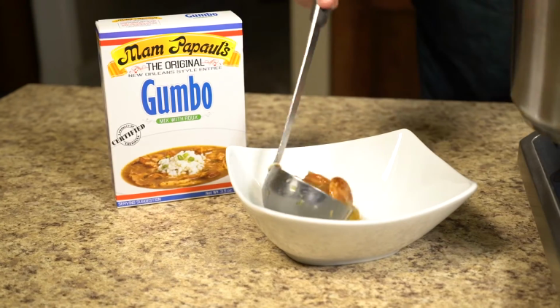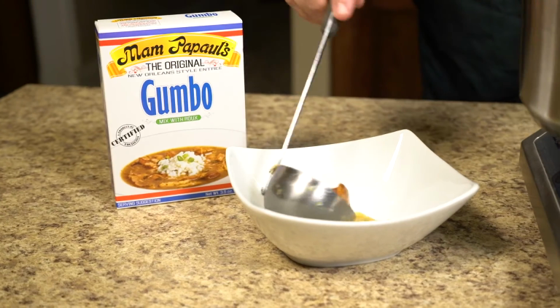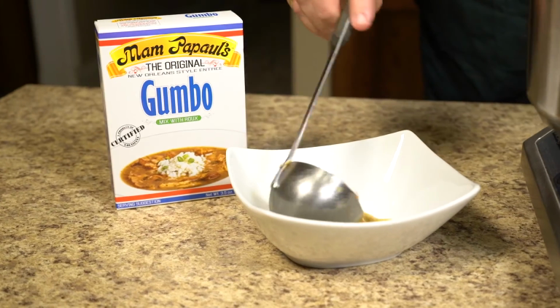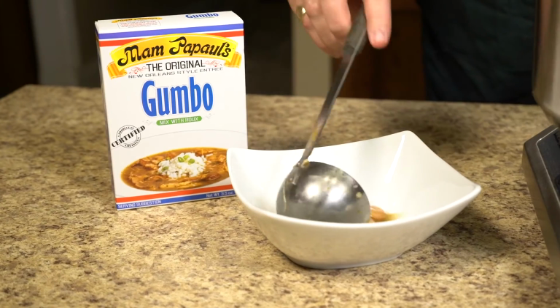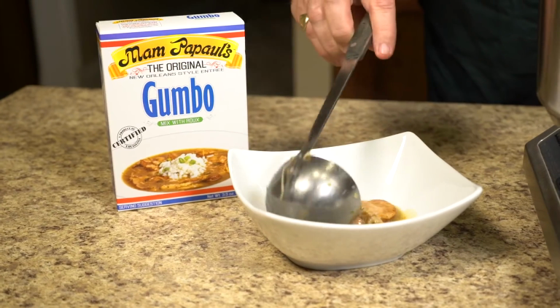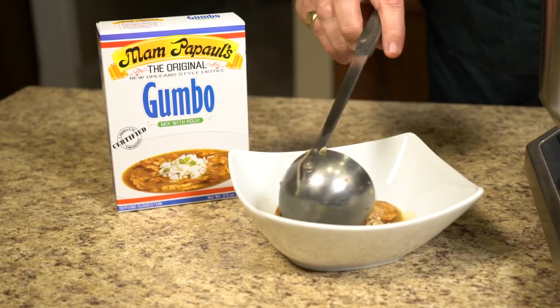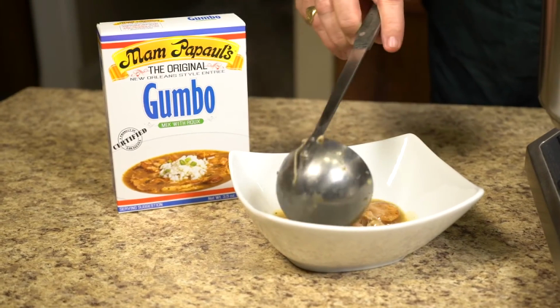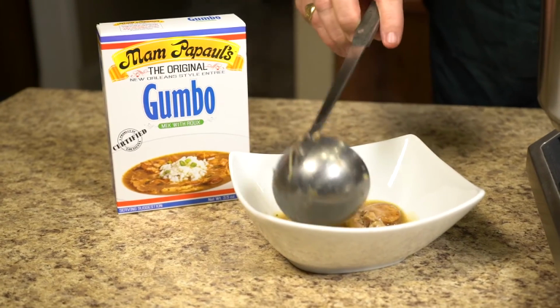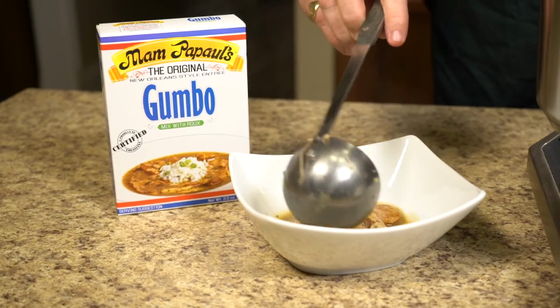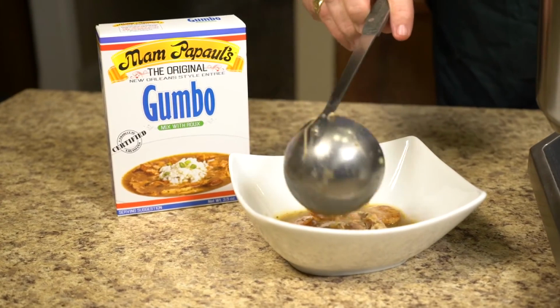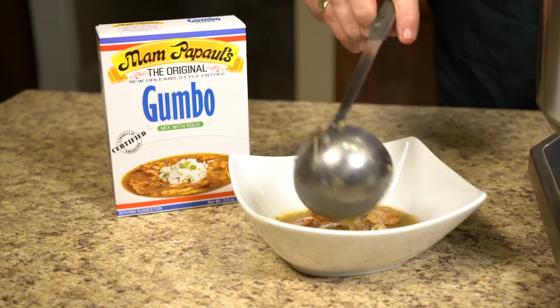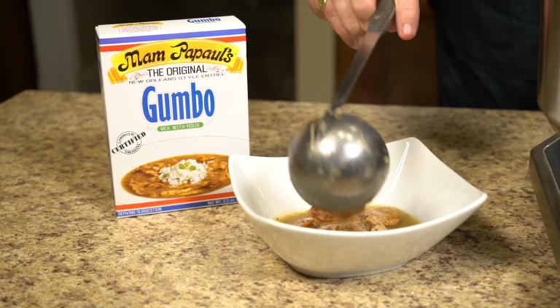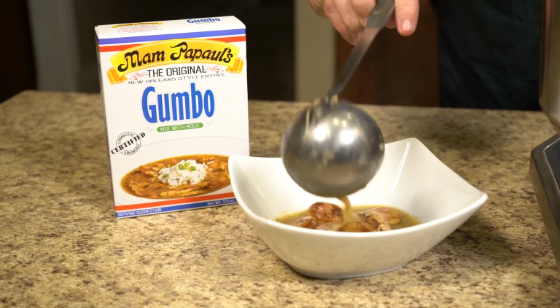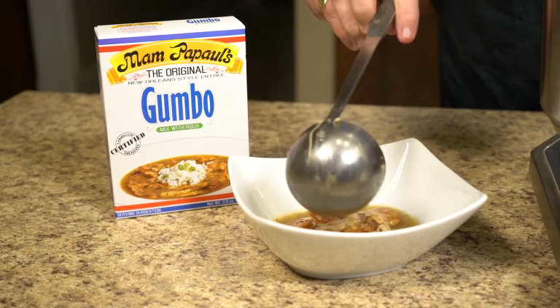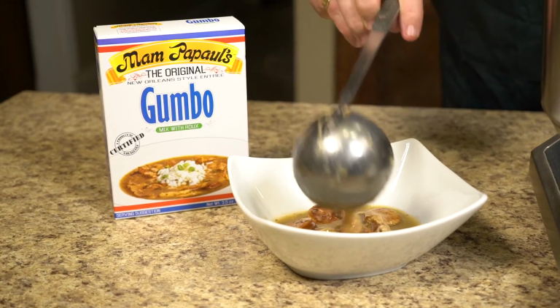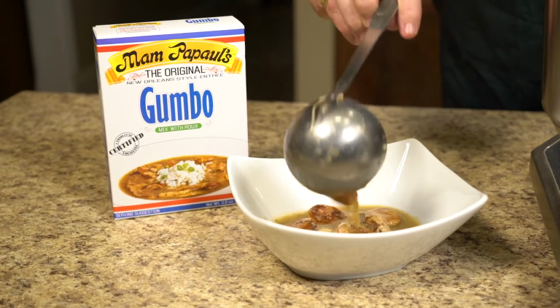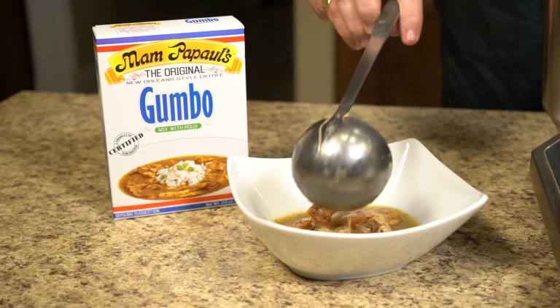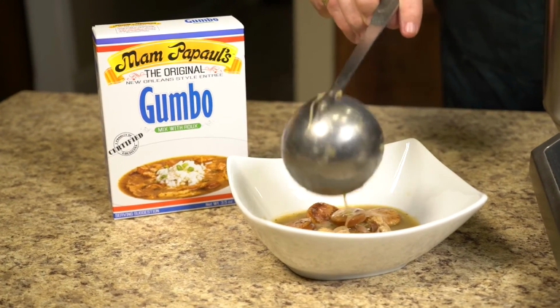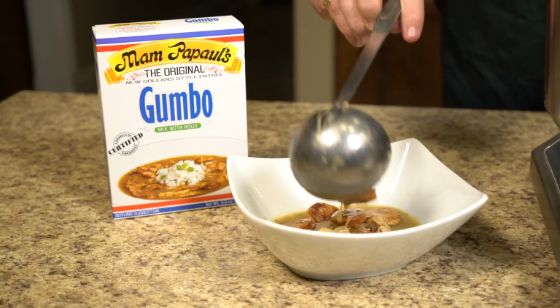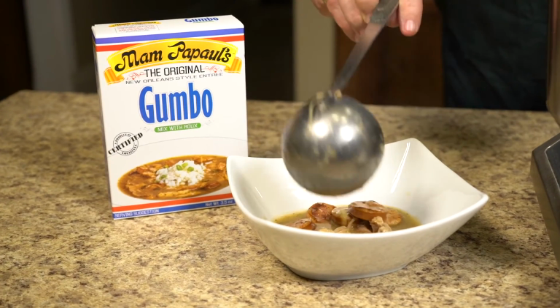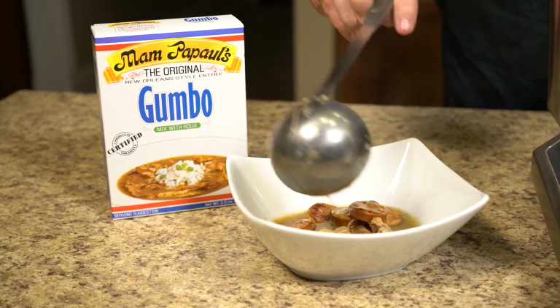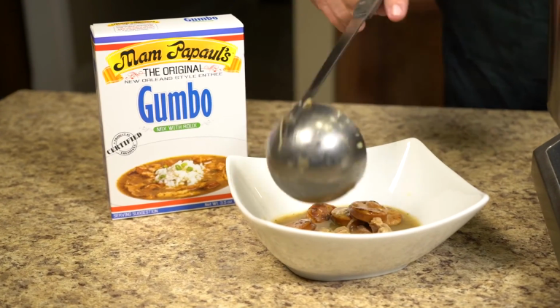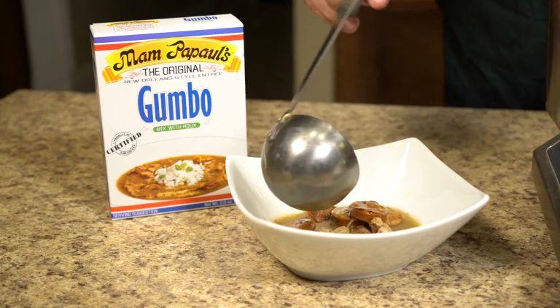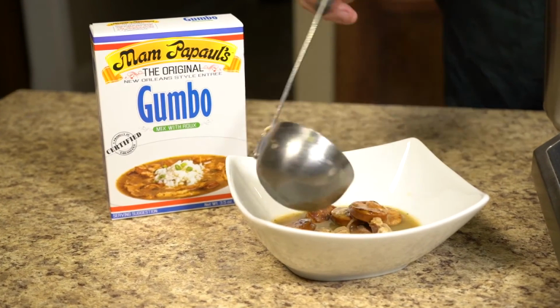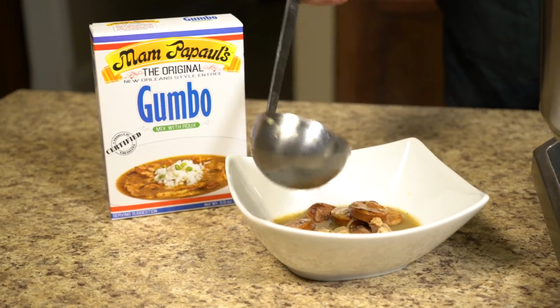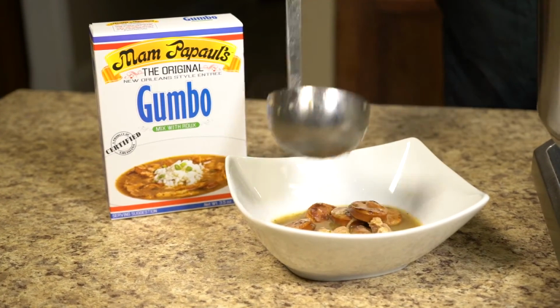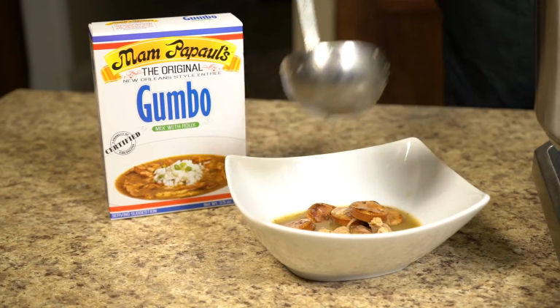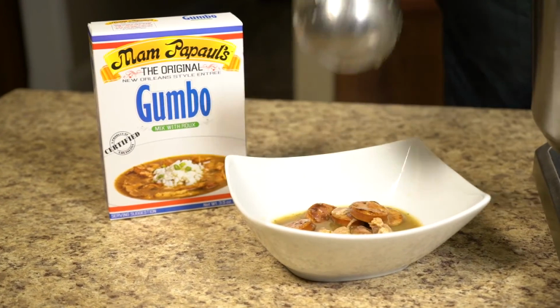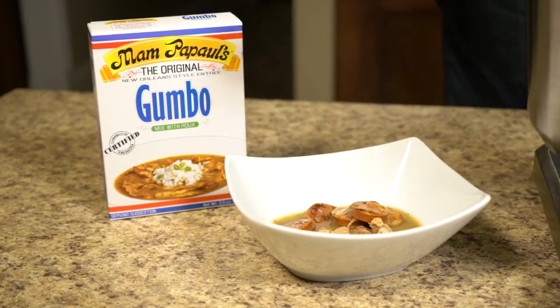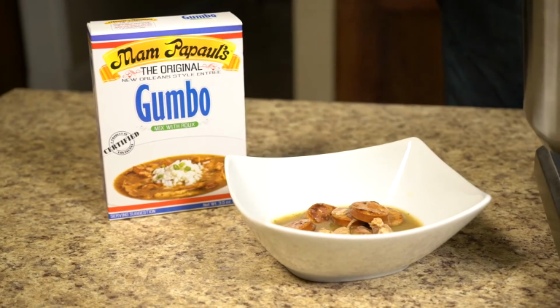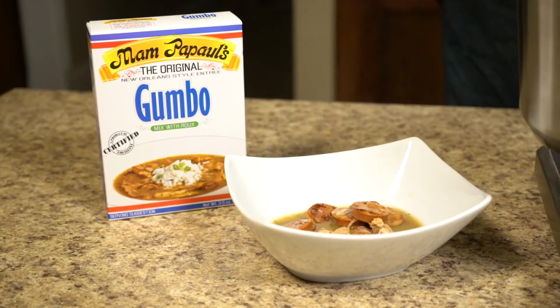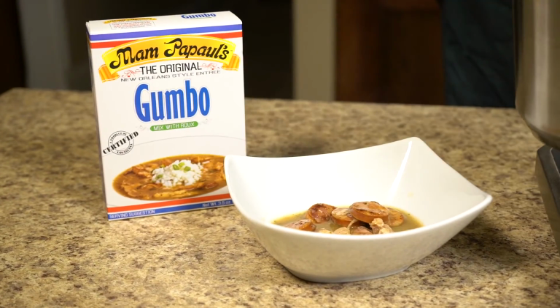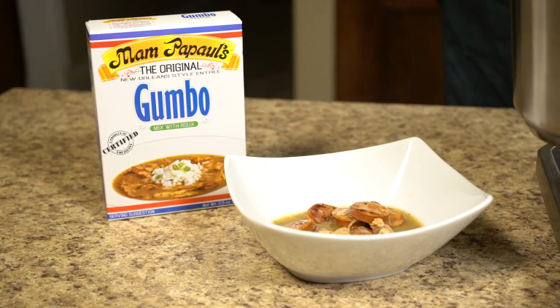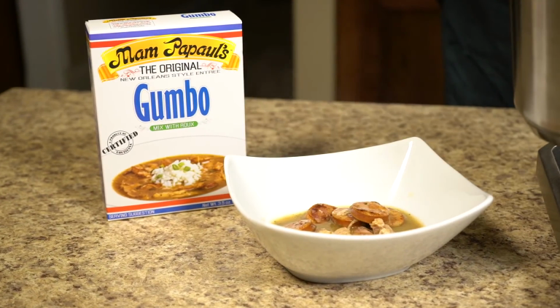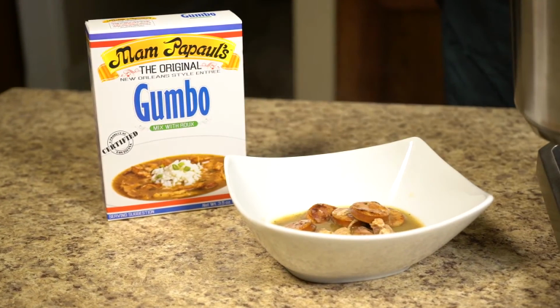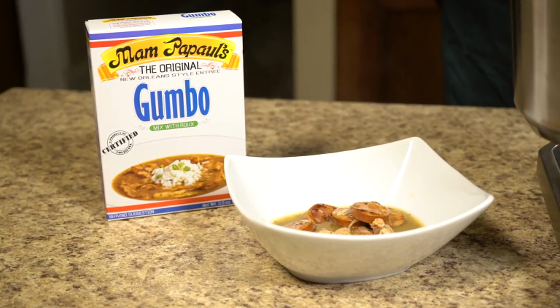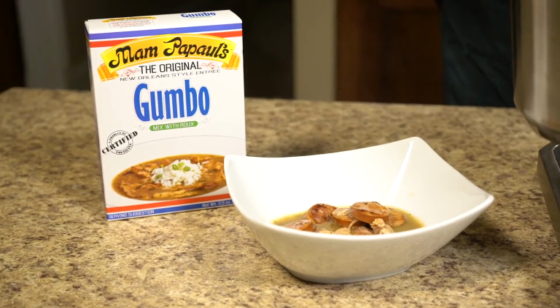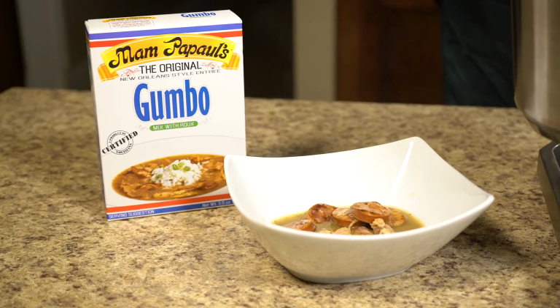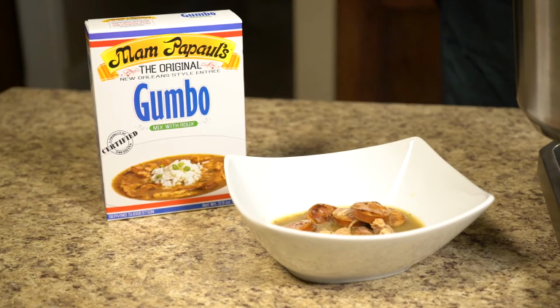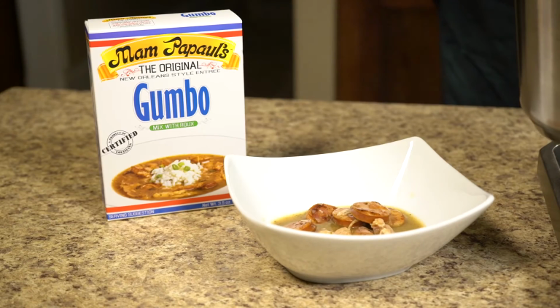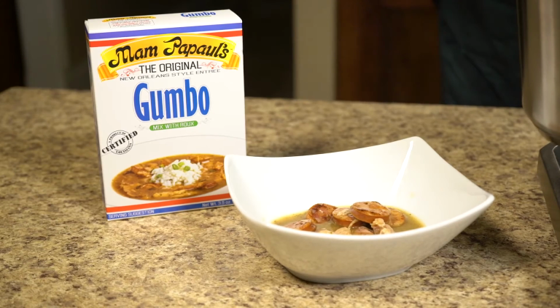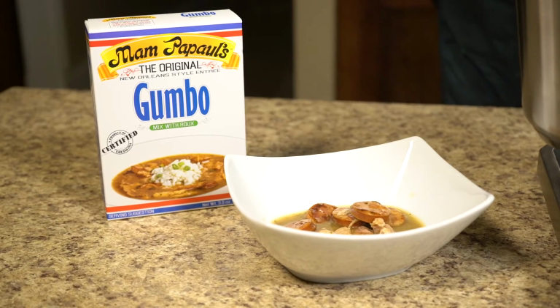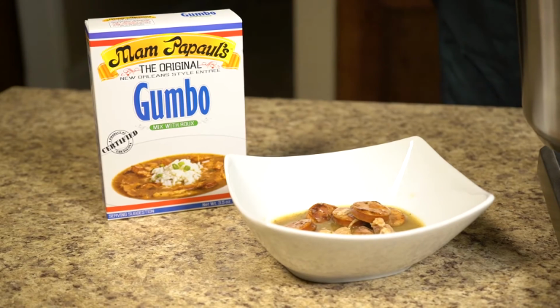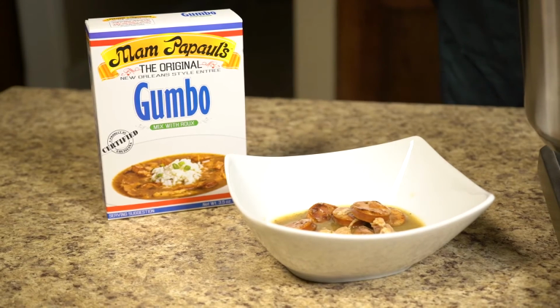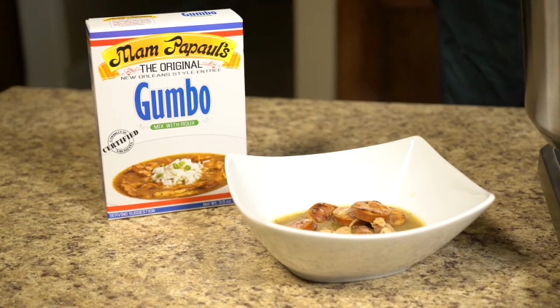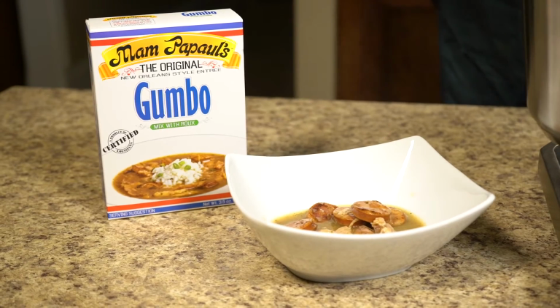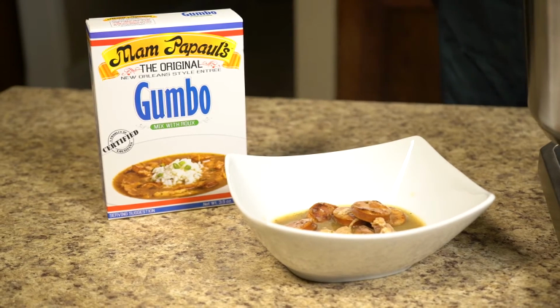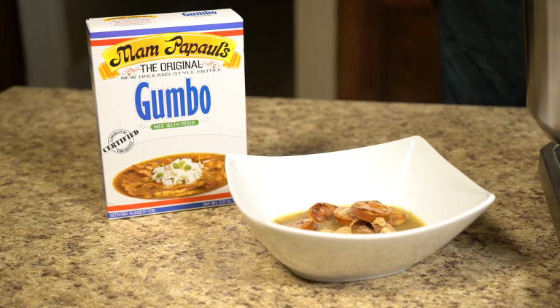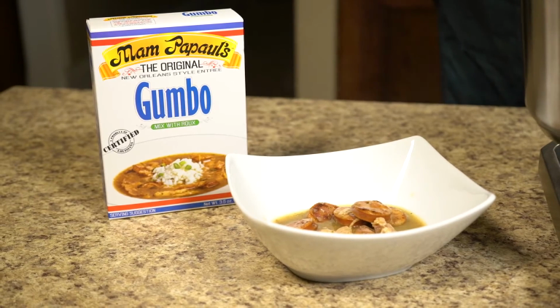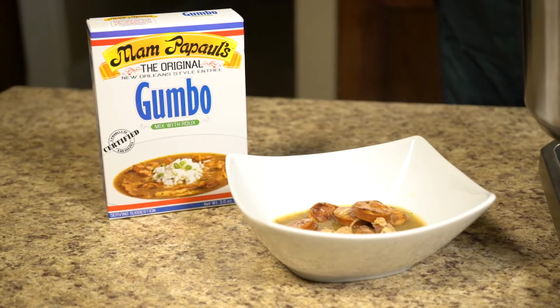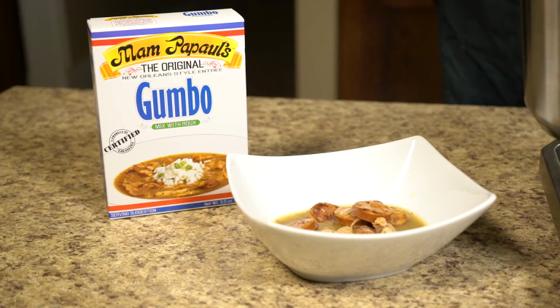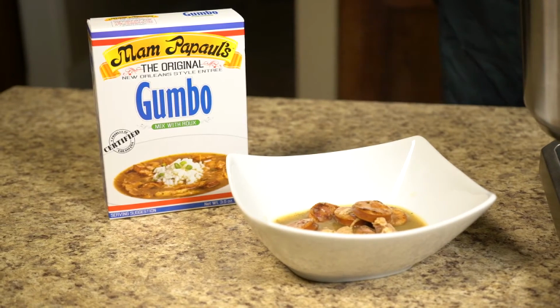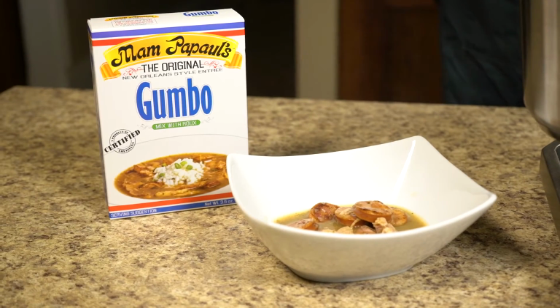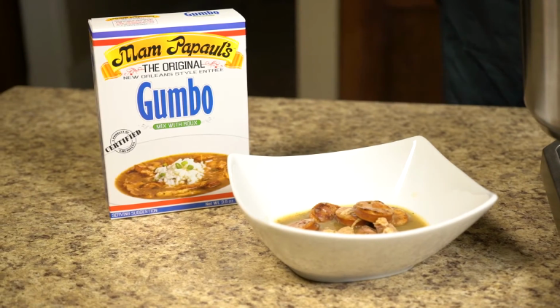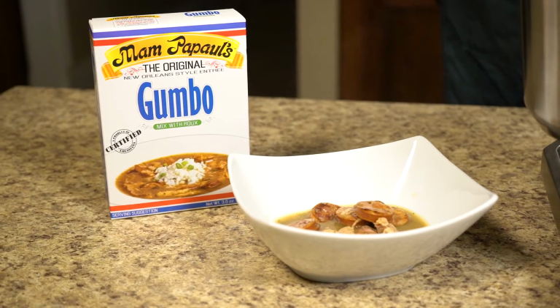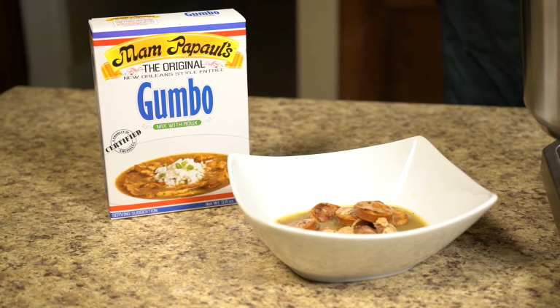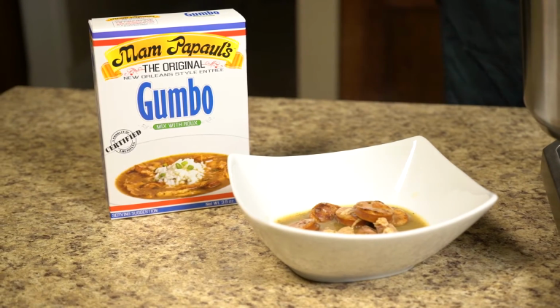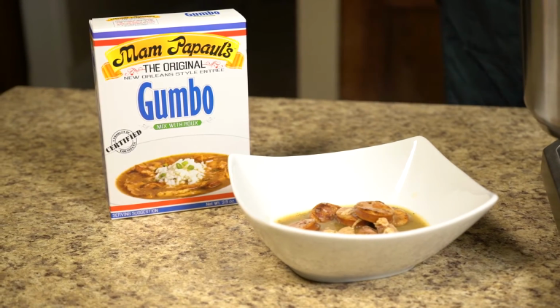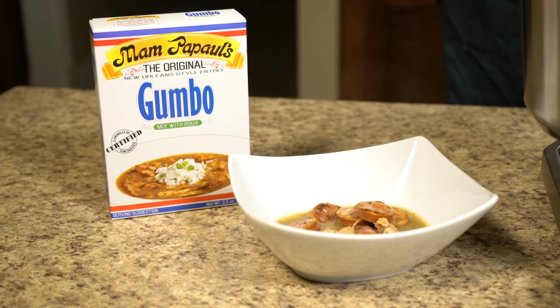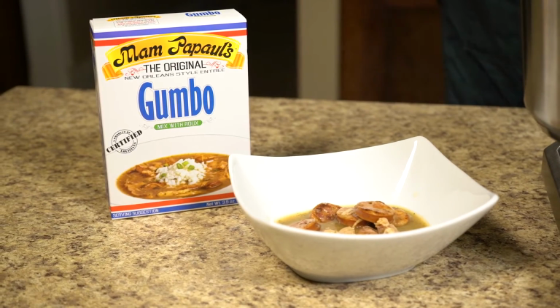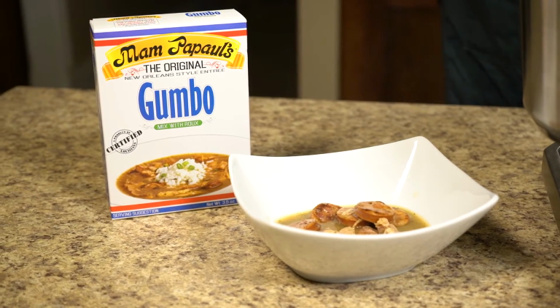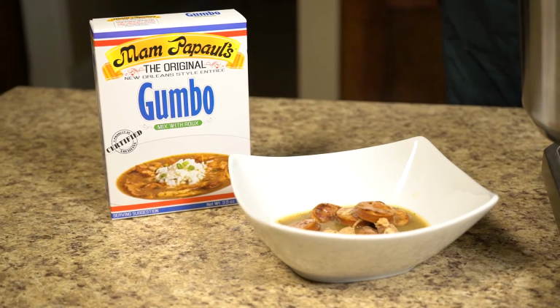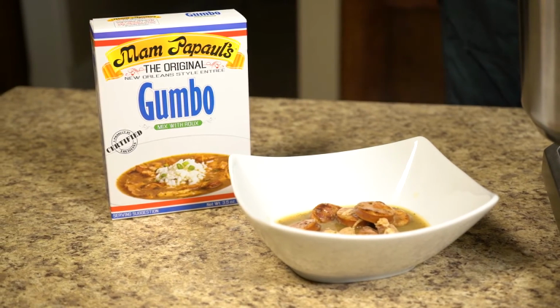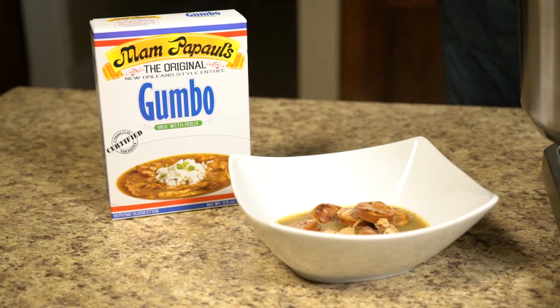Add salt and or pepper to taste and serve with steamed rice. That's all there is to it.